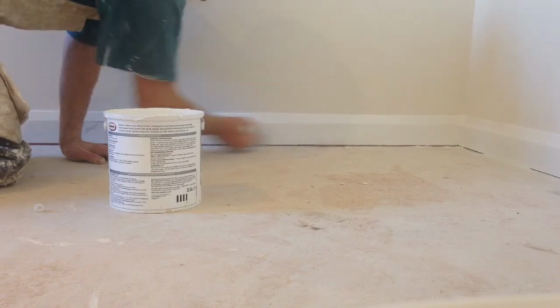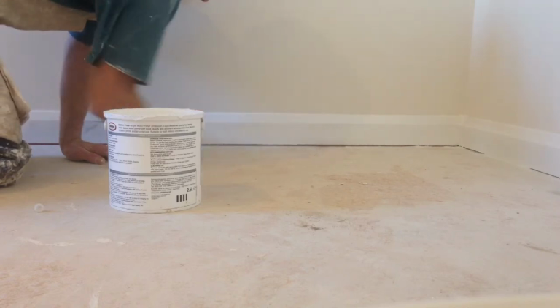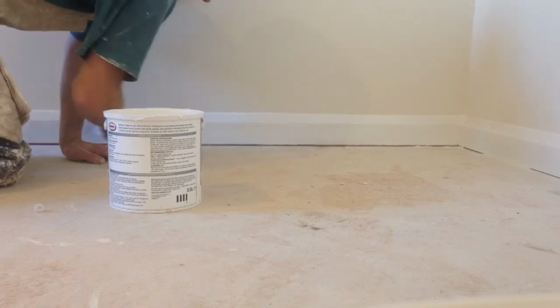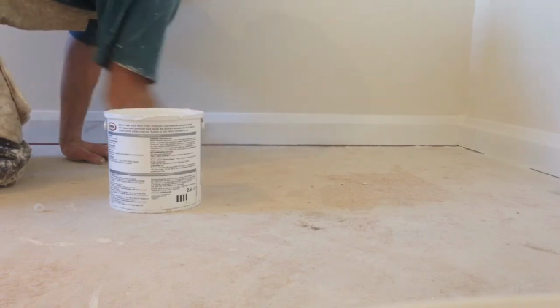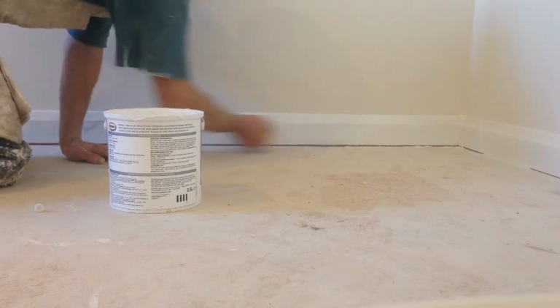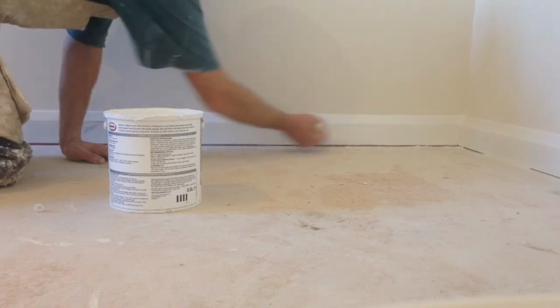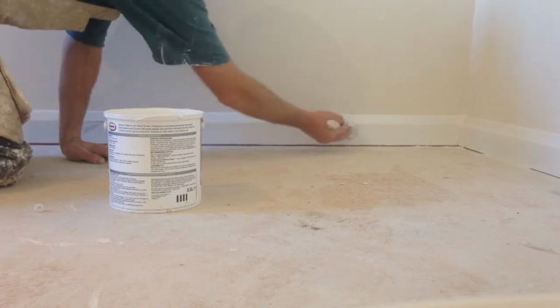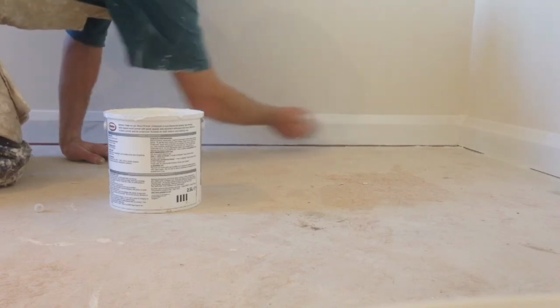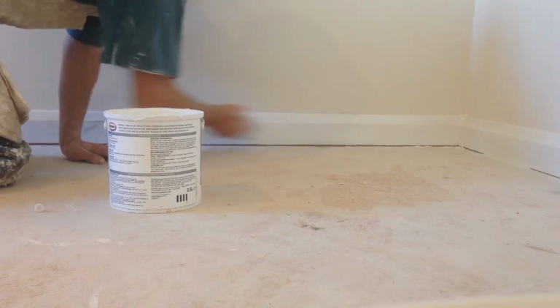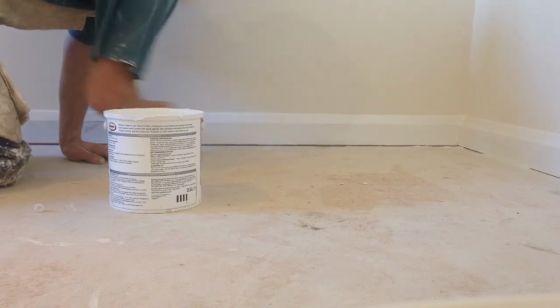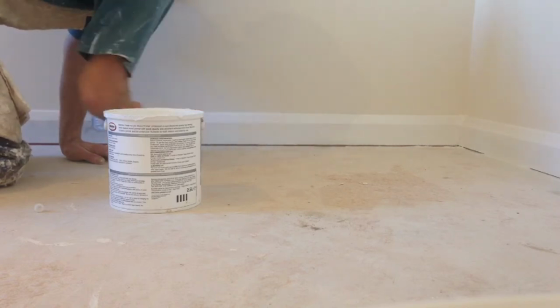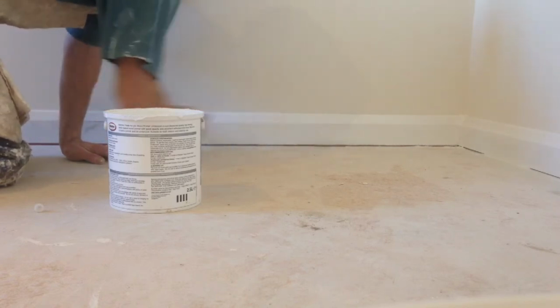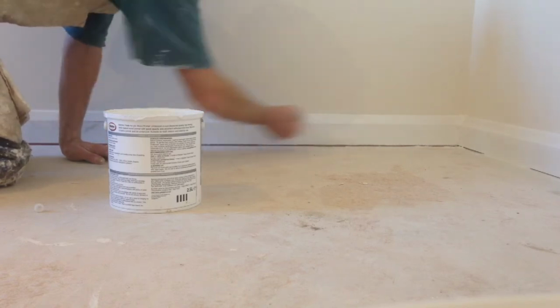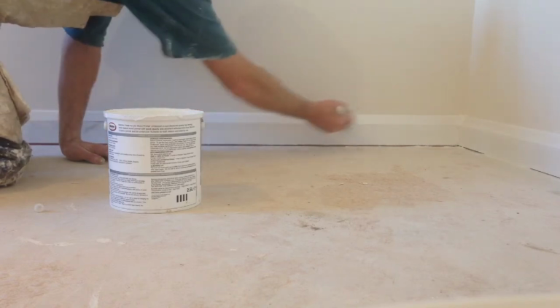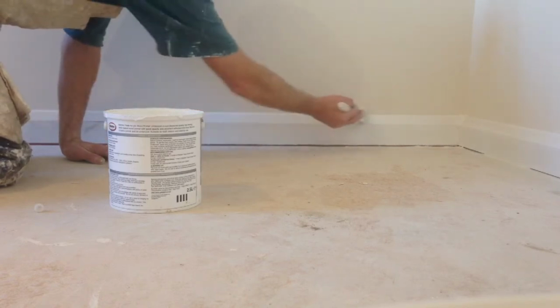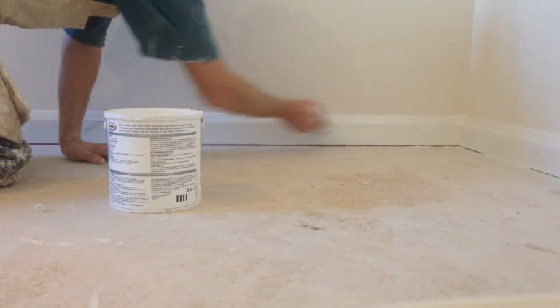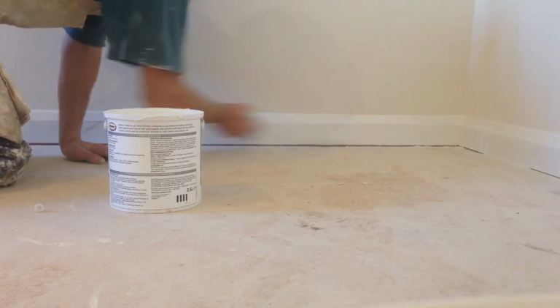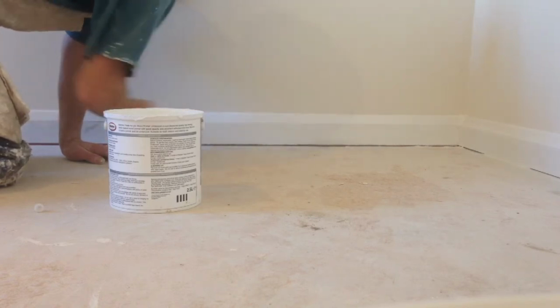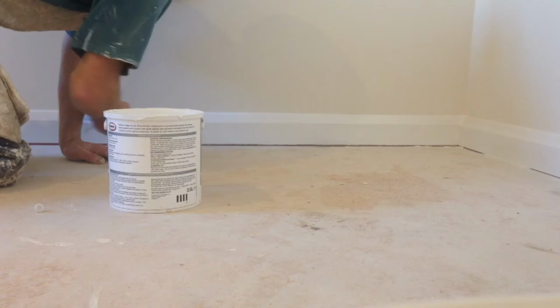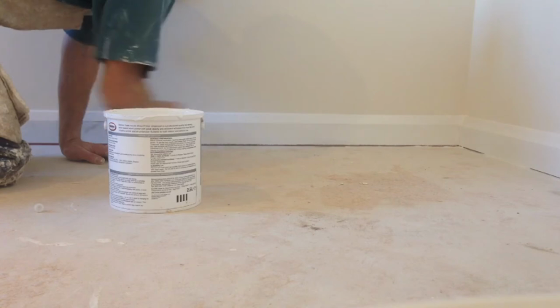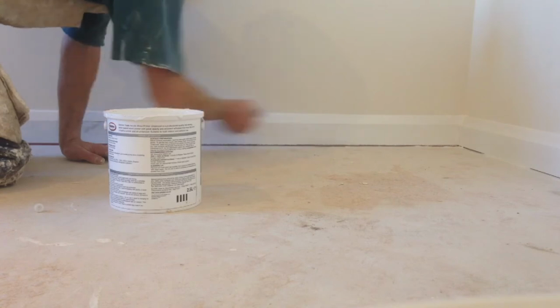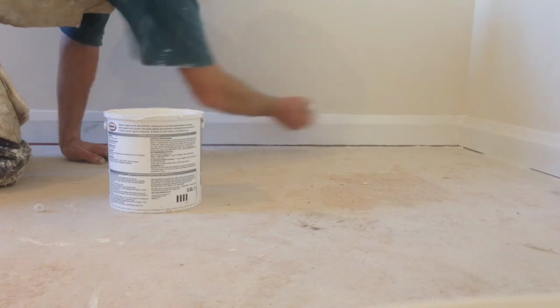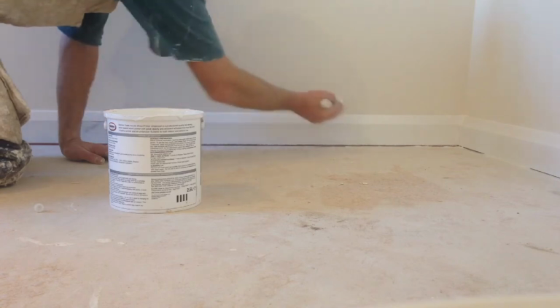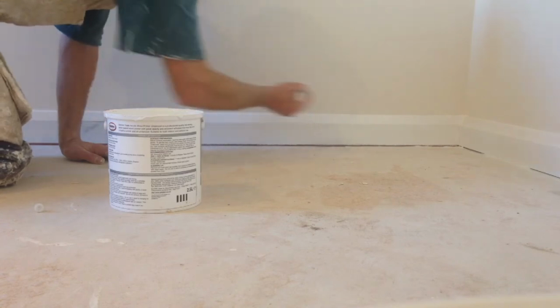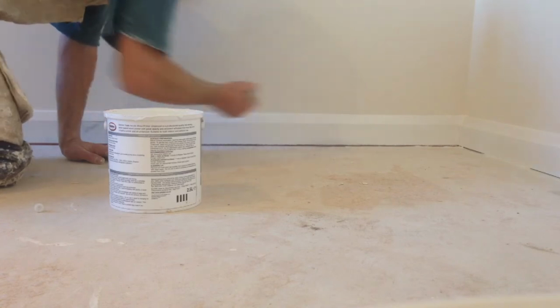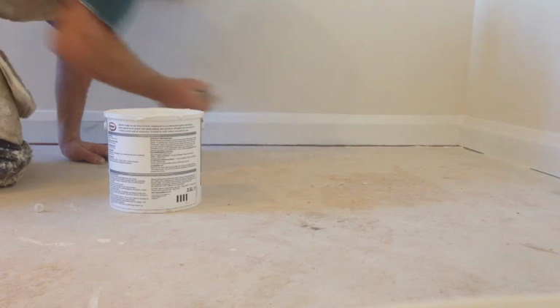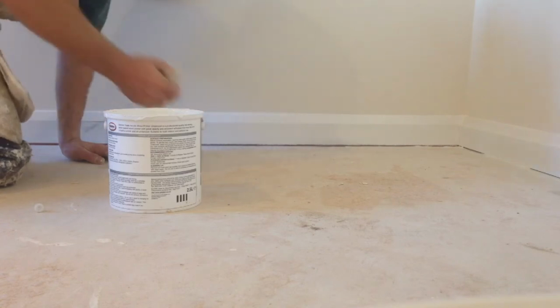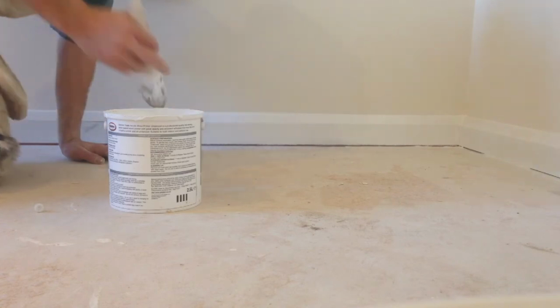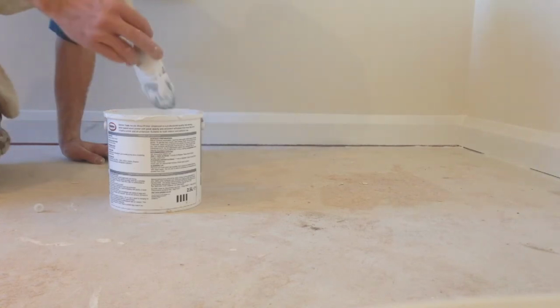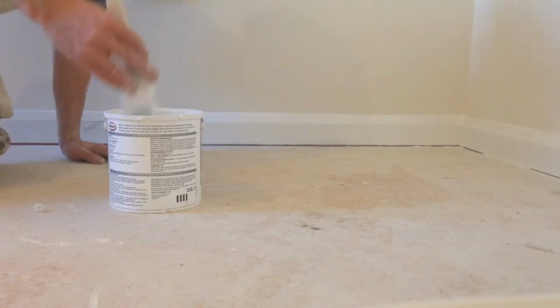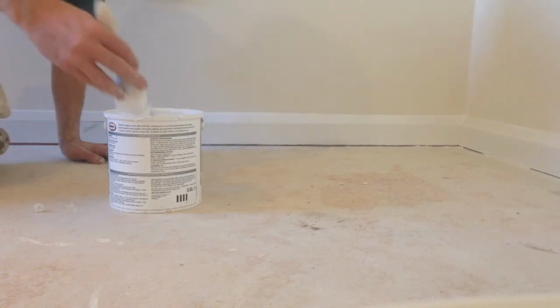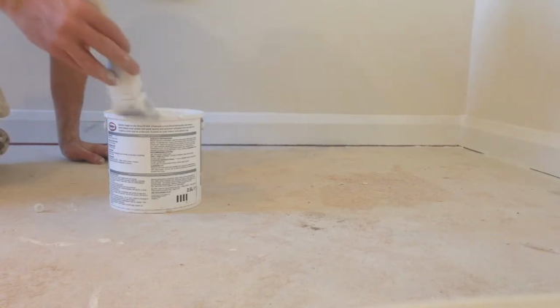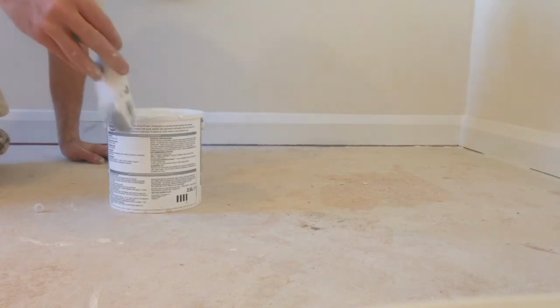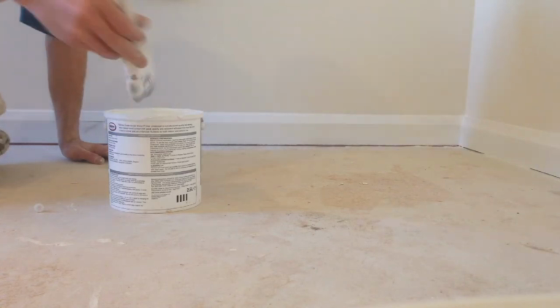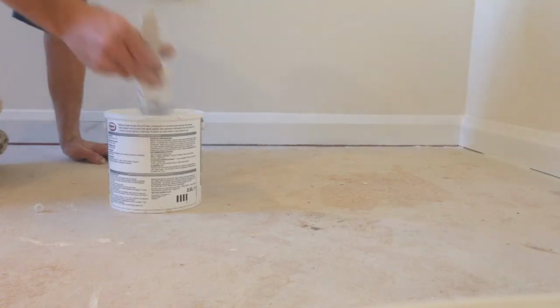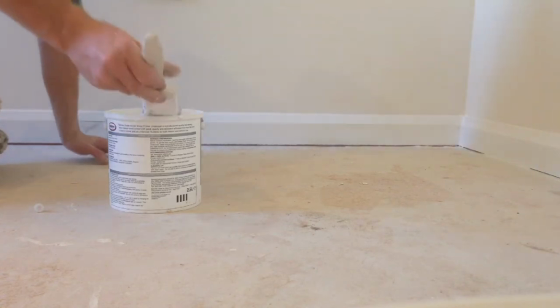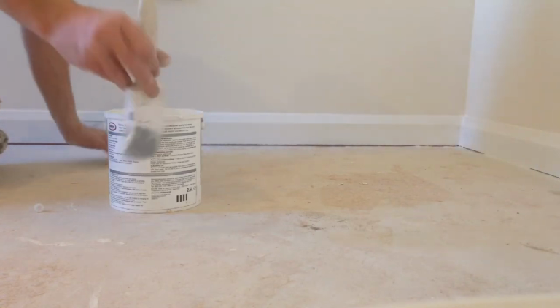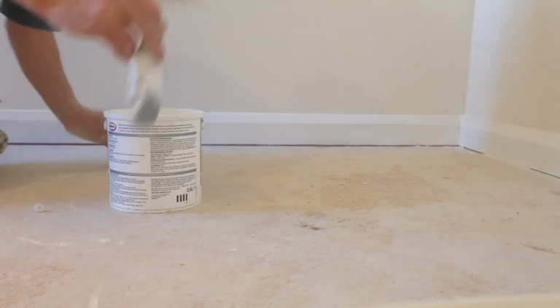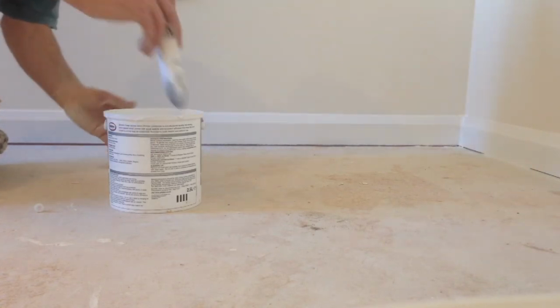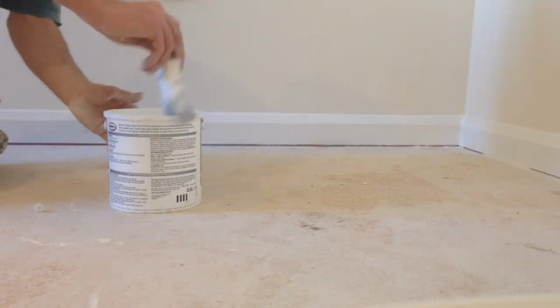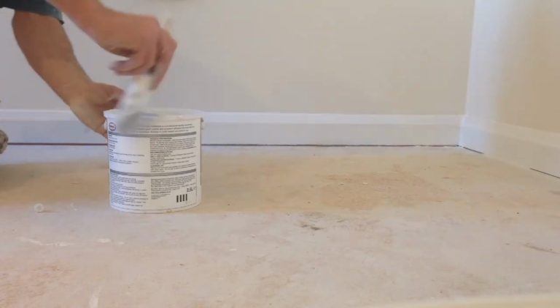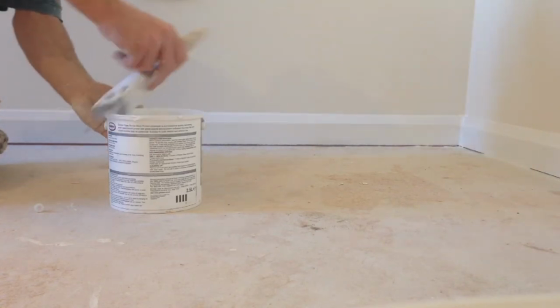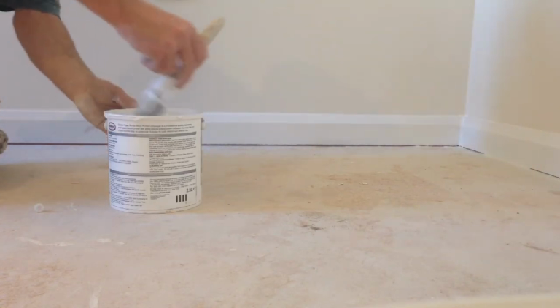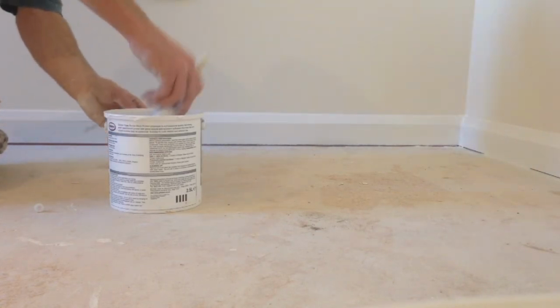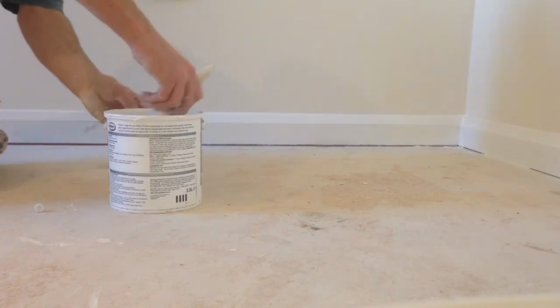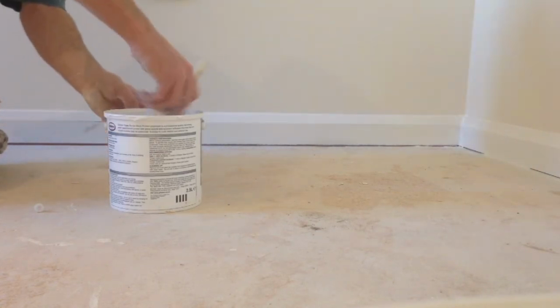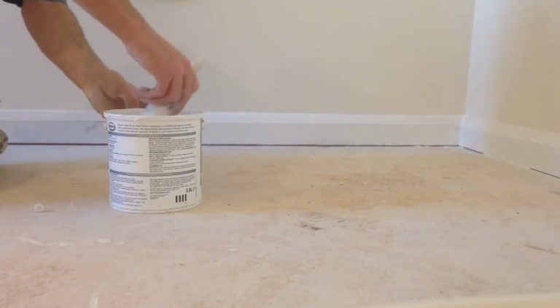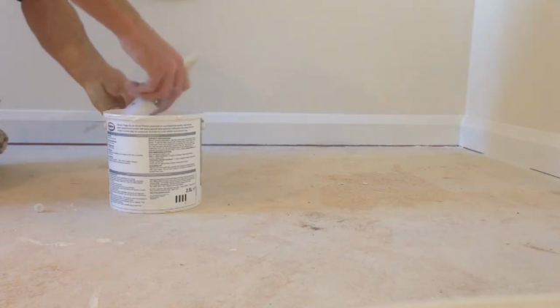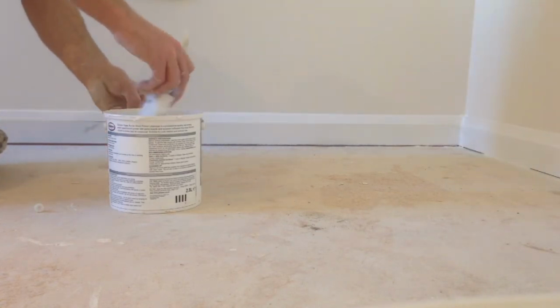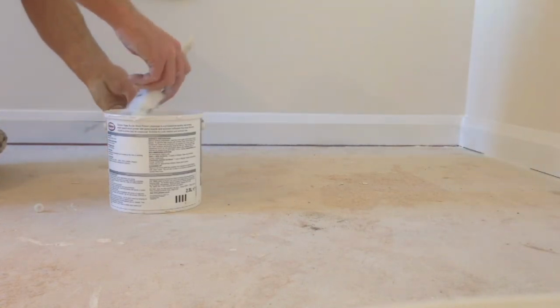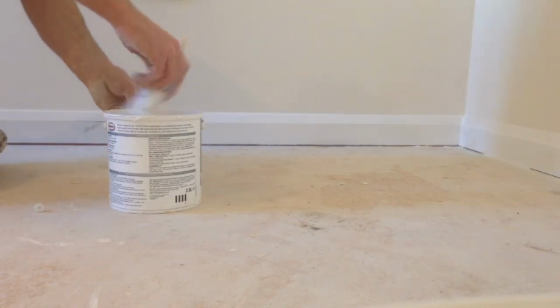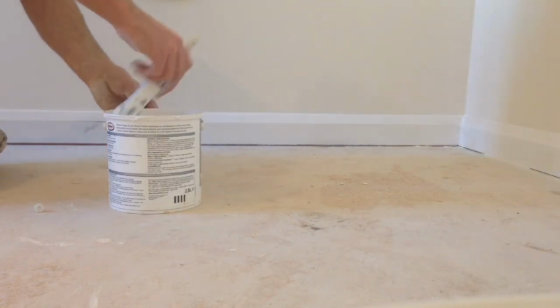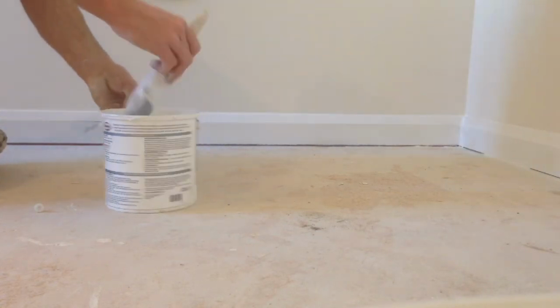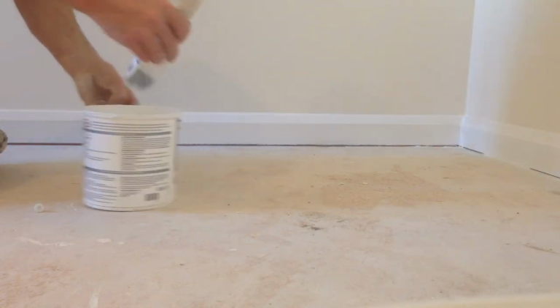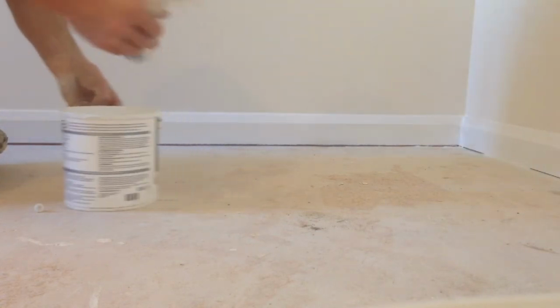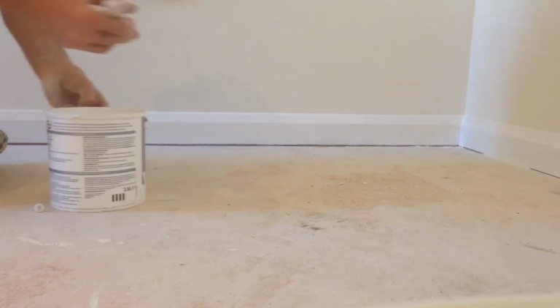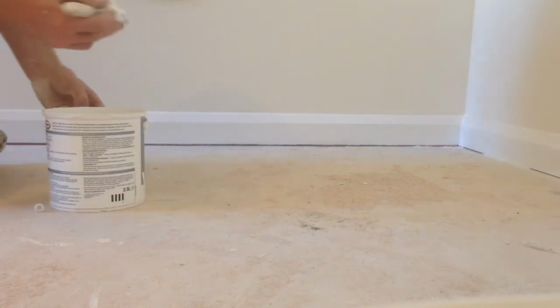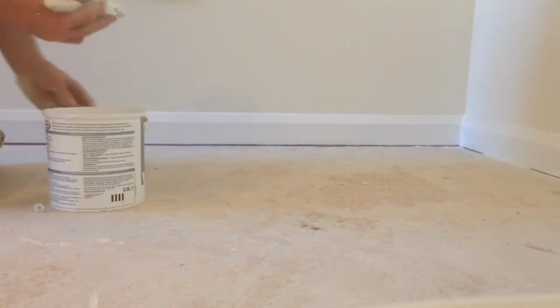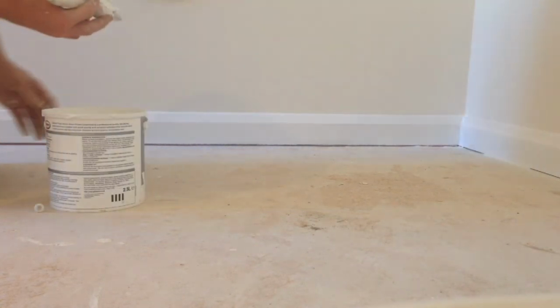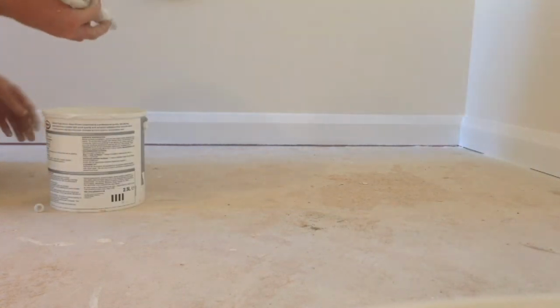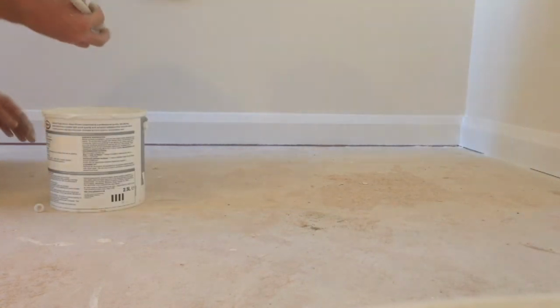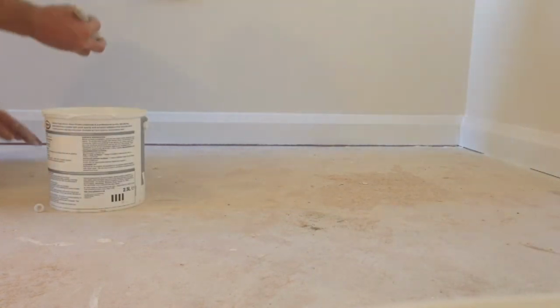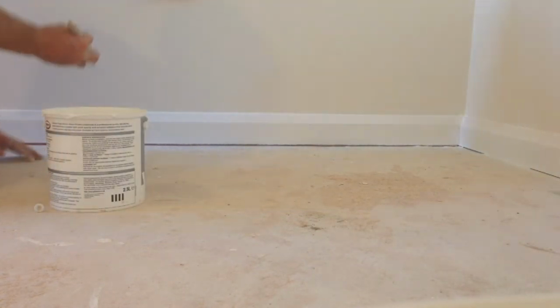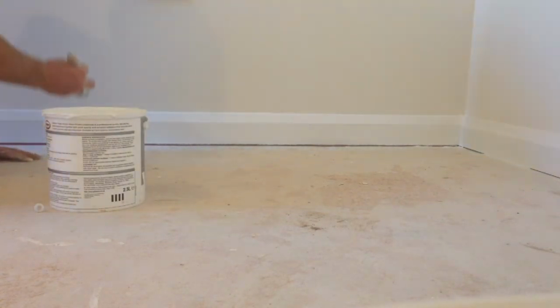The good thing about water based undercoat is you don't have to worry as much about going back over it.